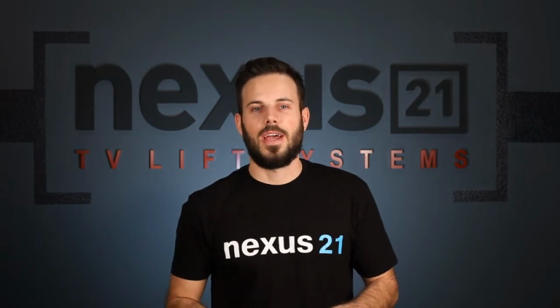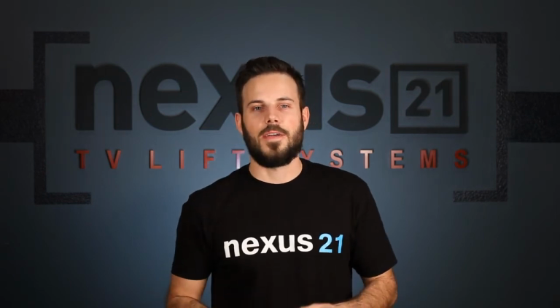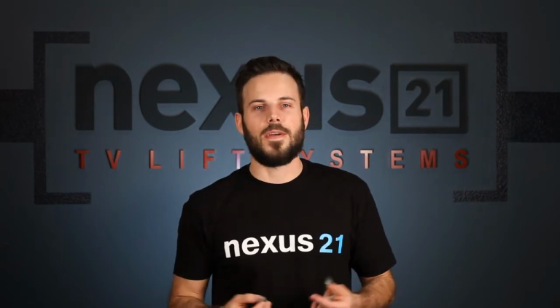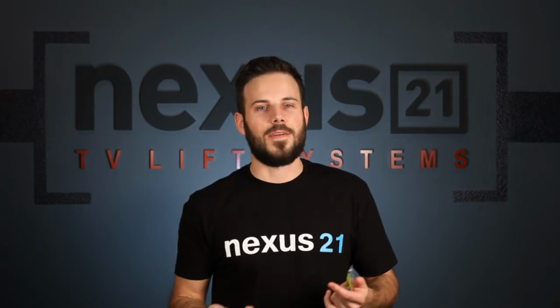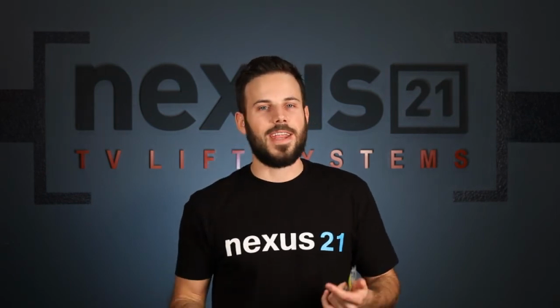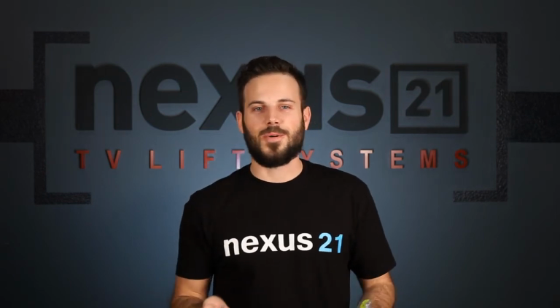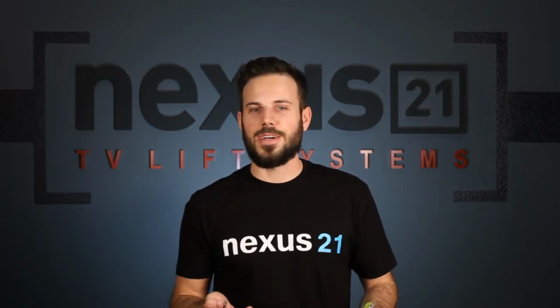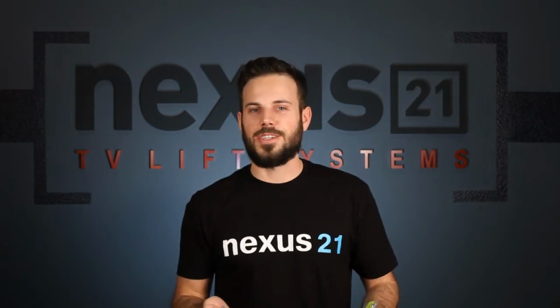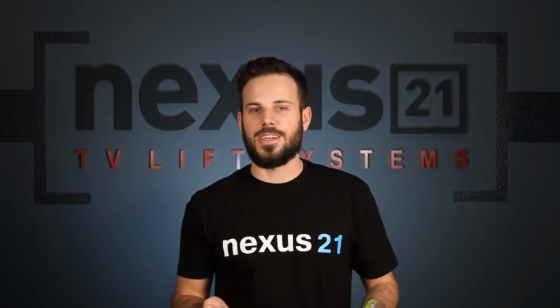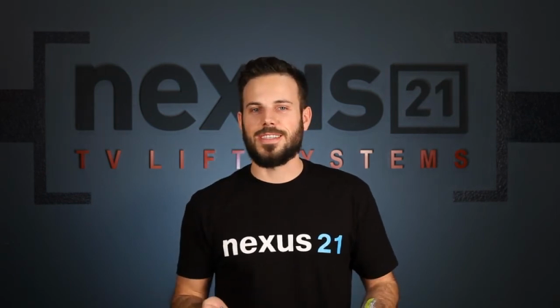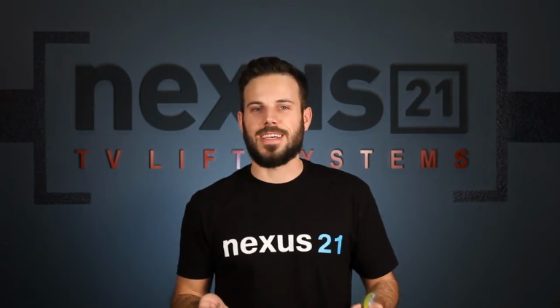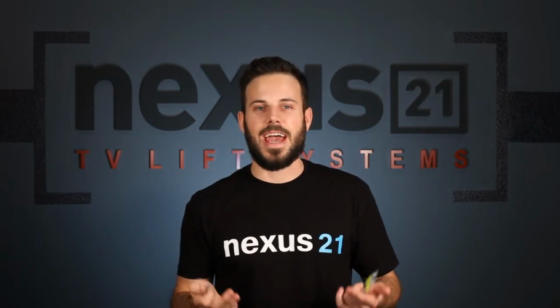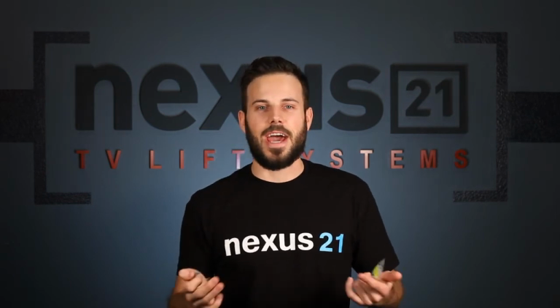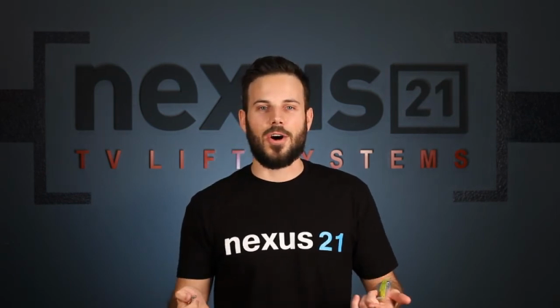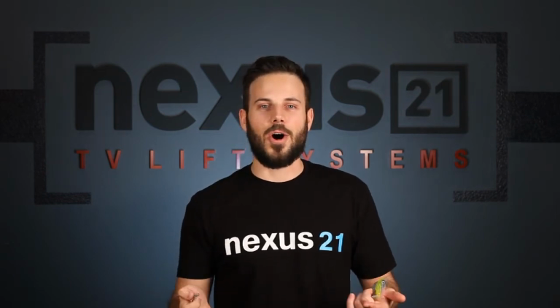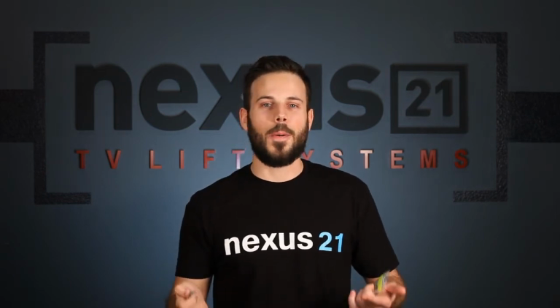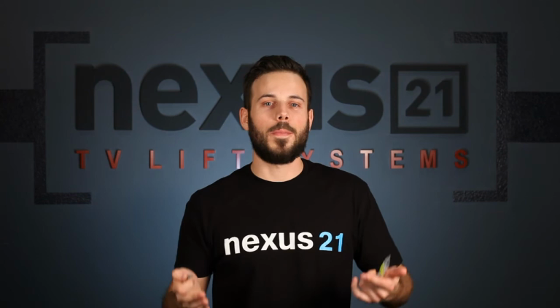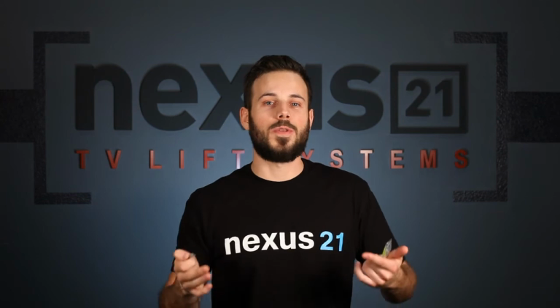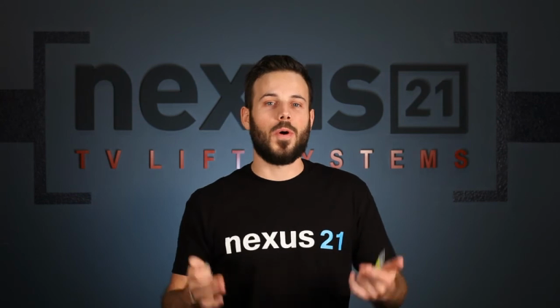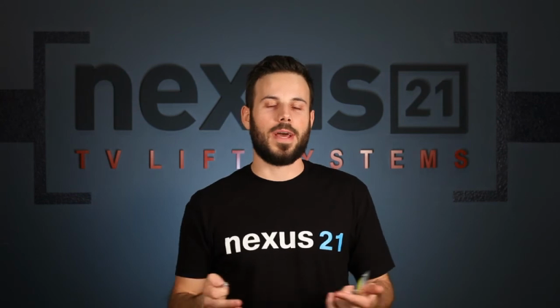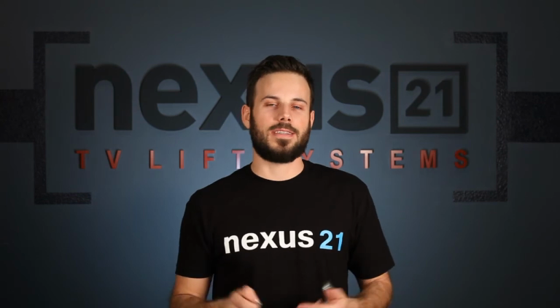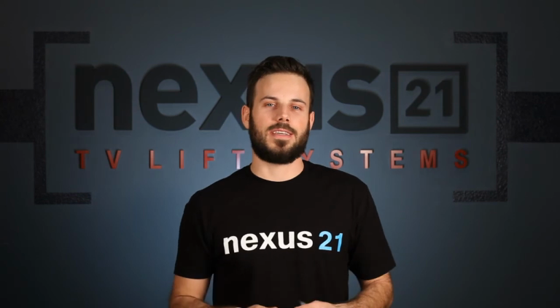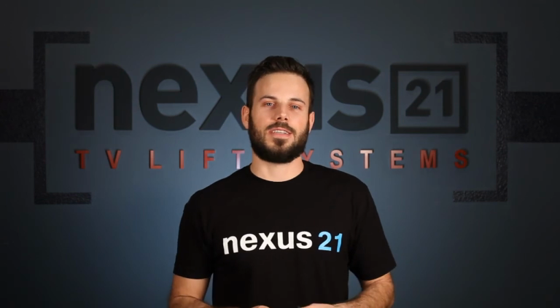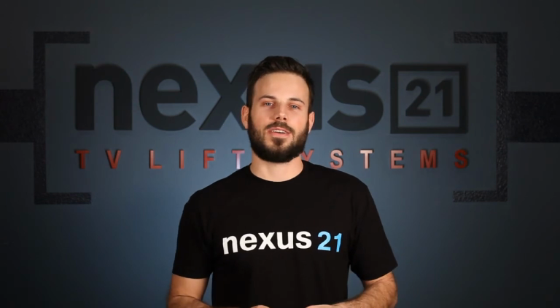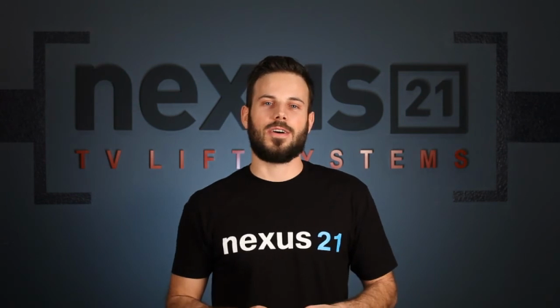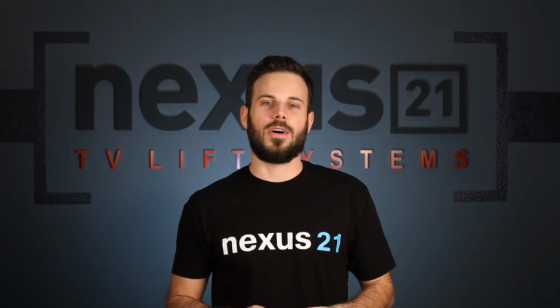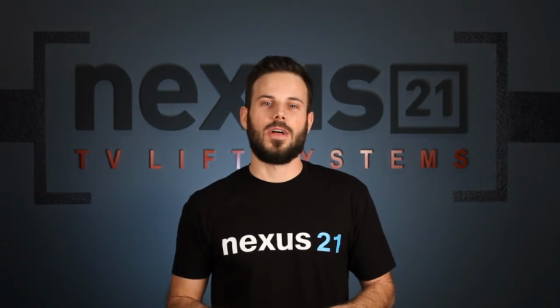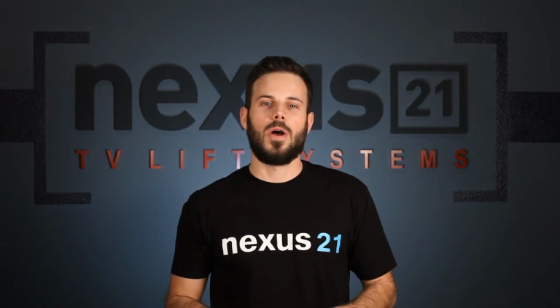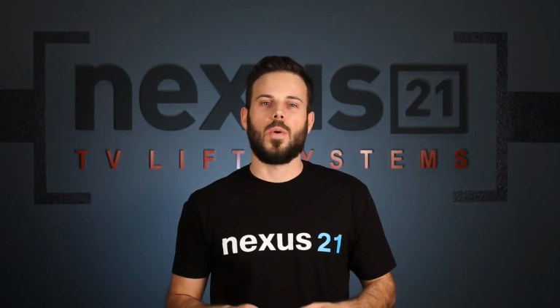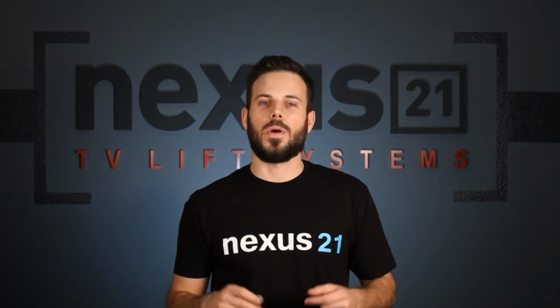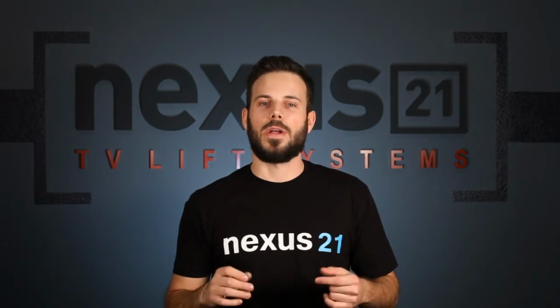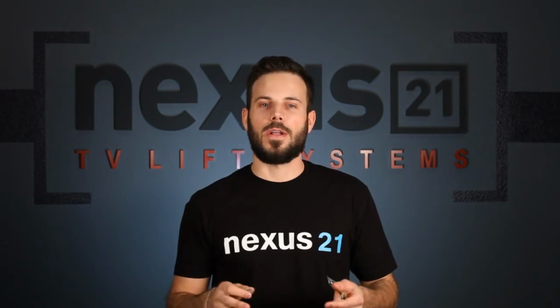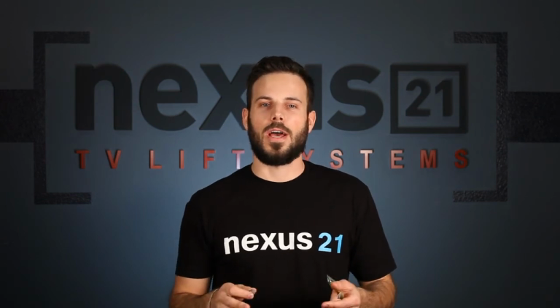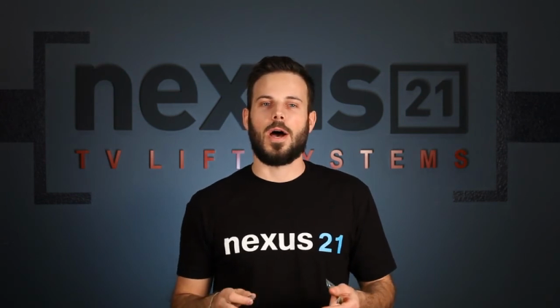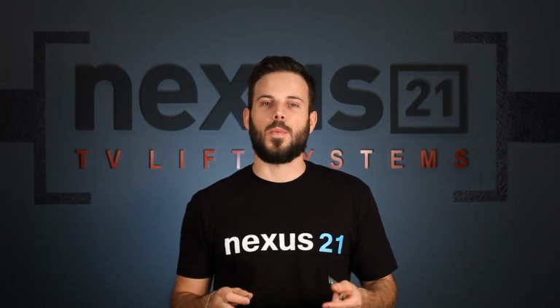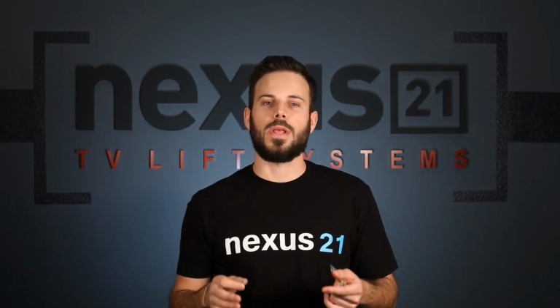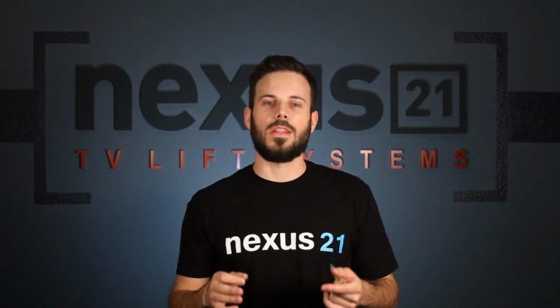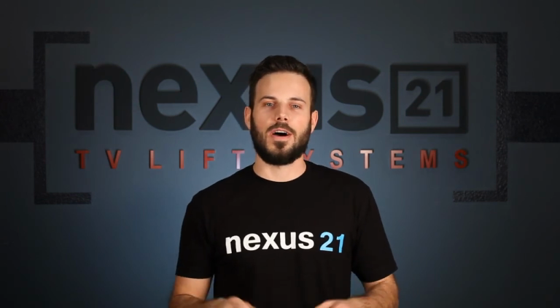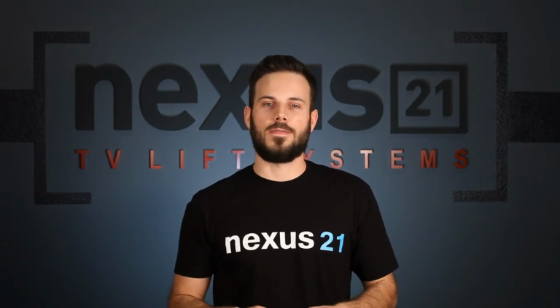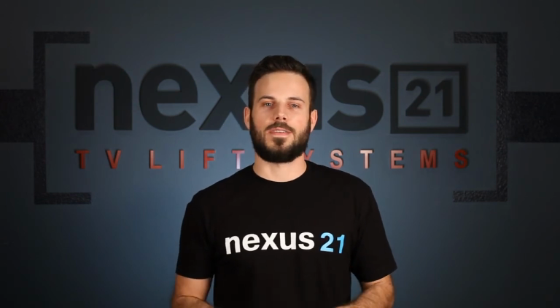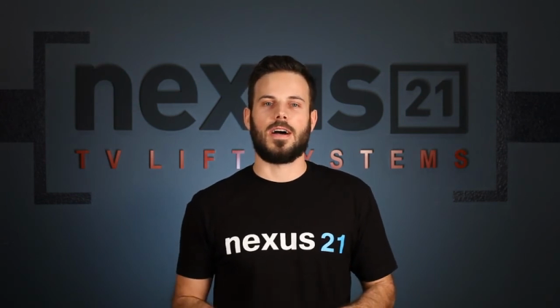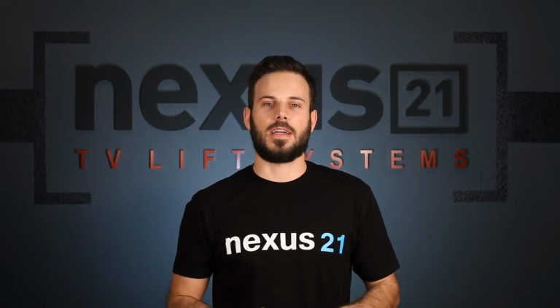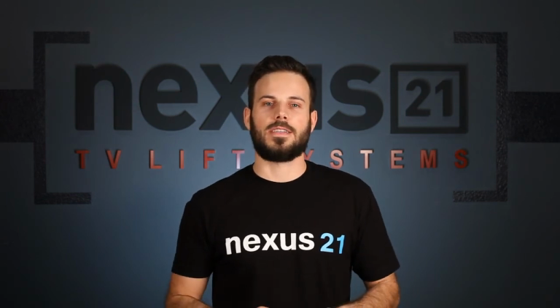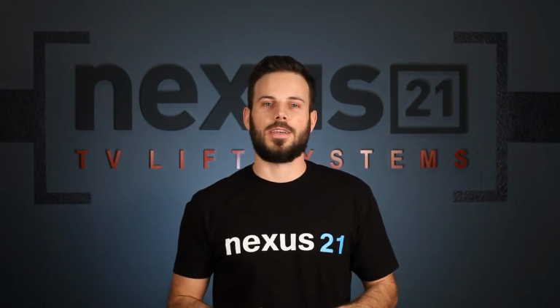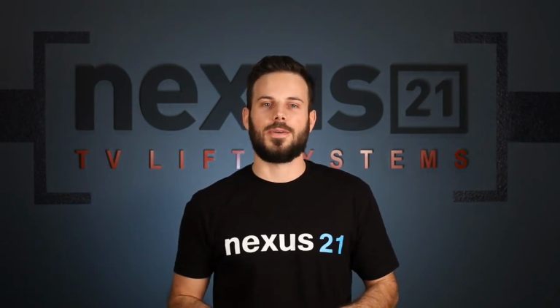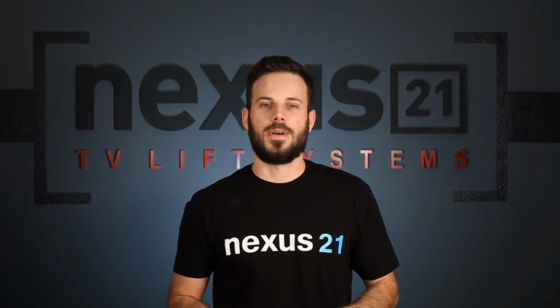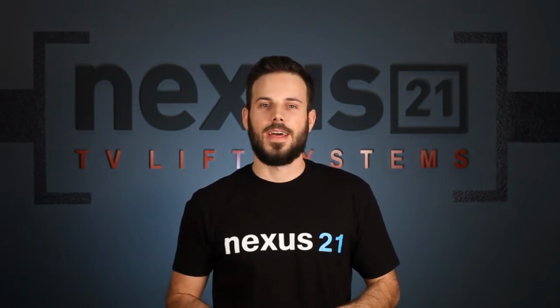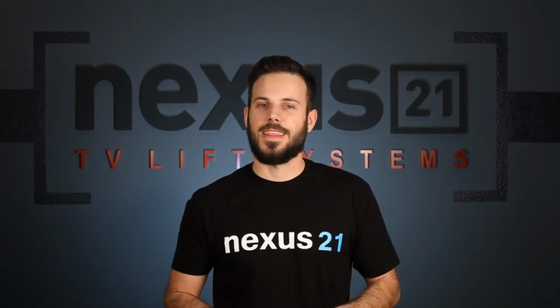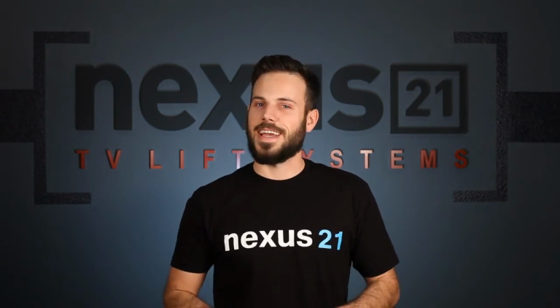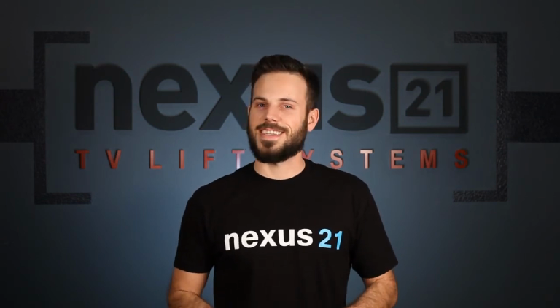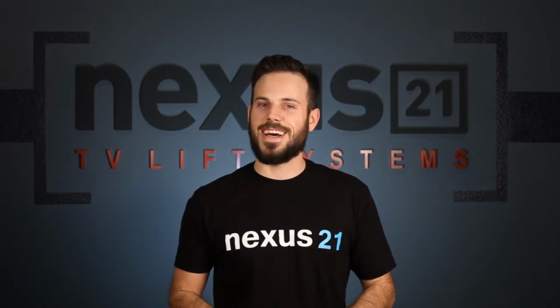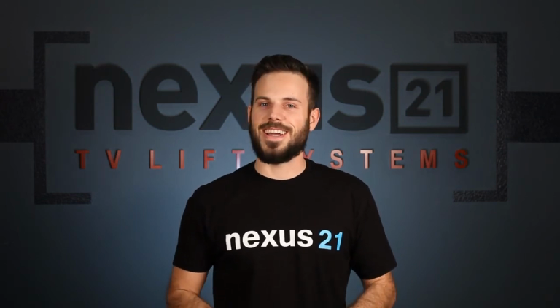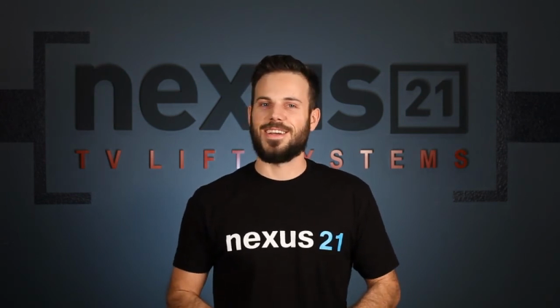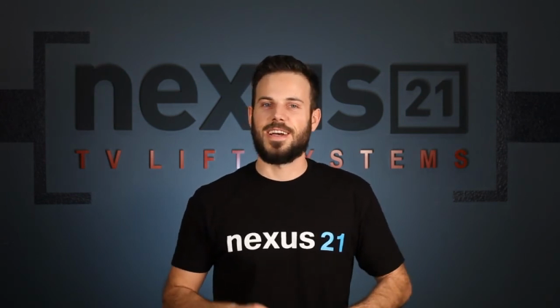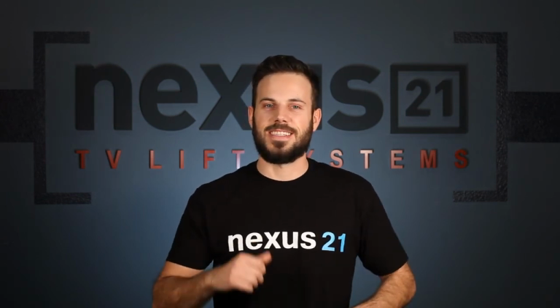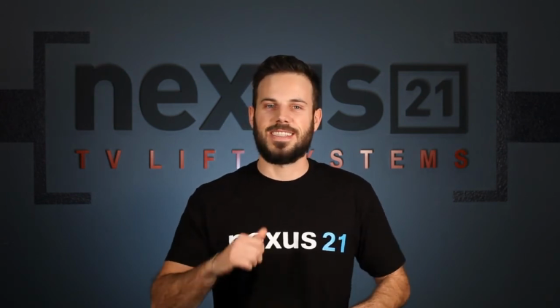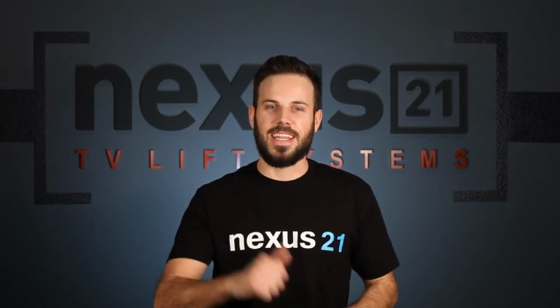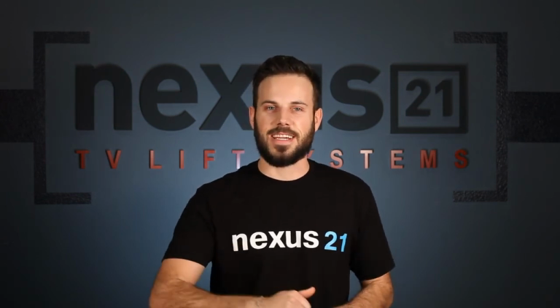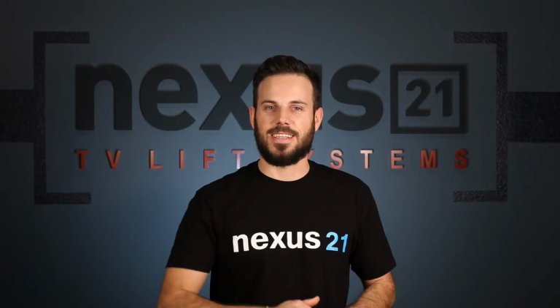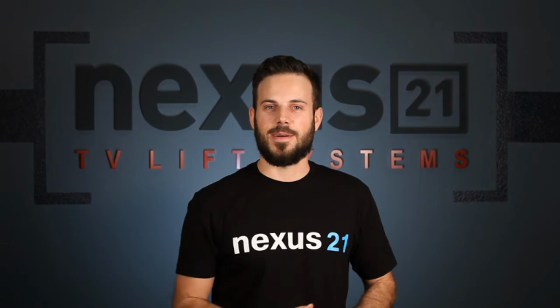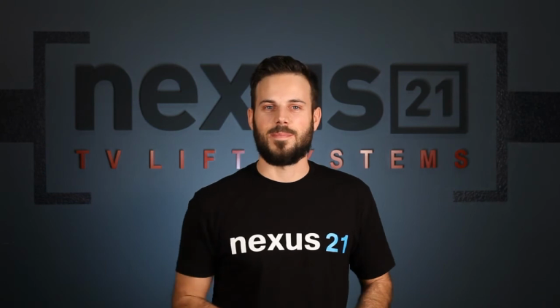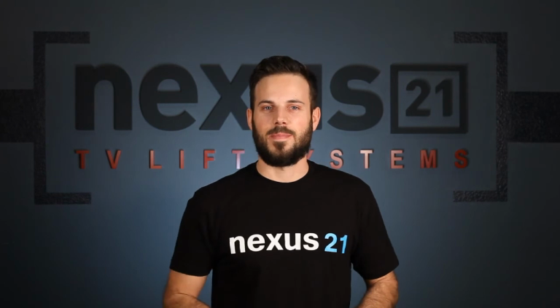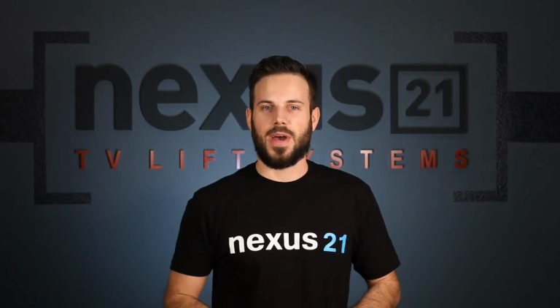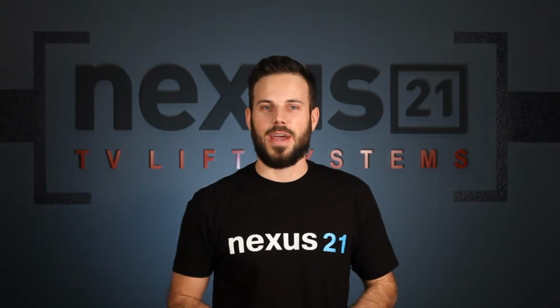If you have any questions at all, don't hesitate to call. We're here to help. We love talking to you. Thanks a lot. See you next time. Bye.